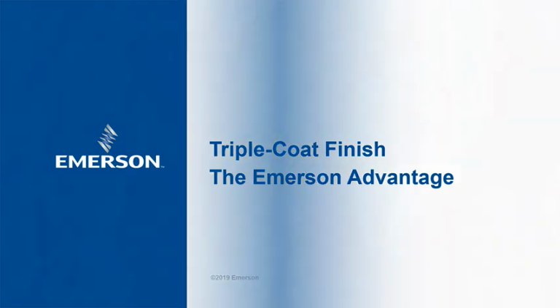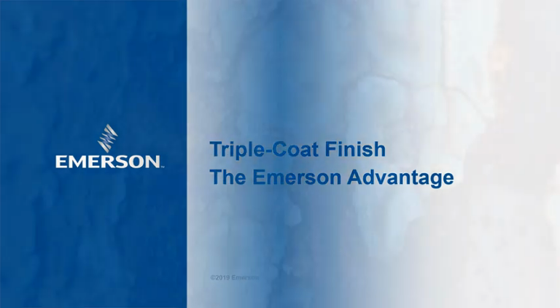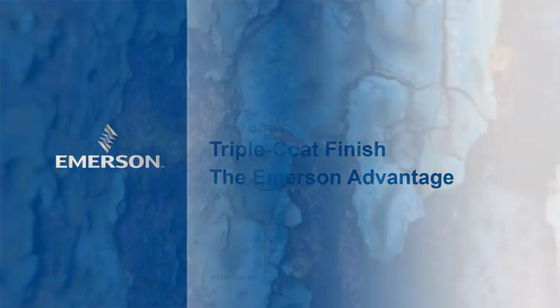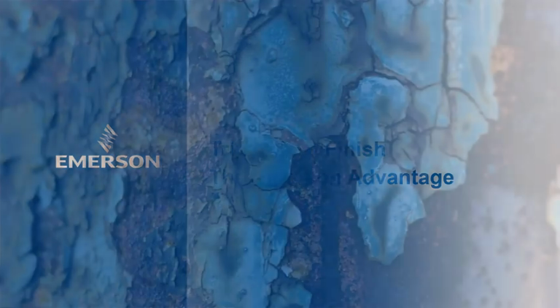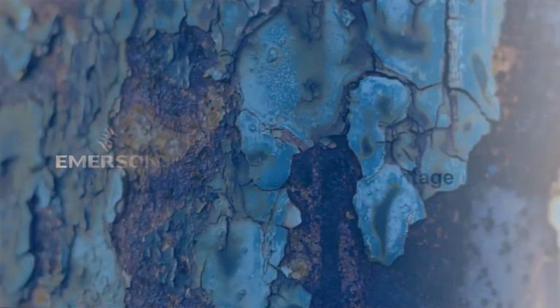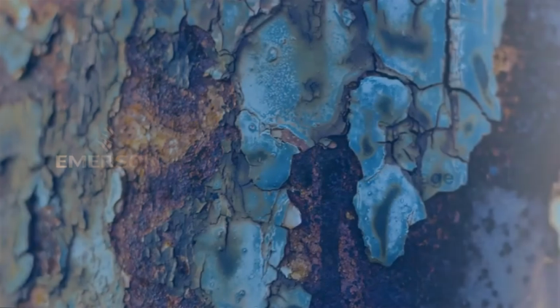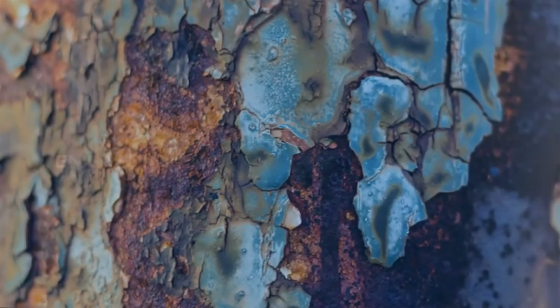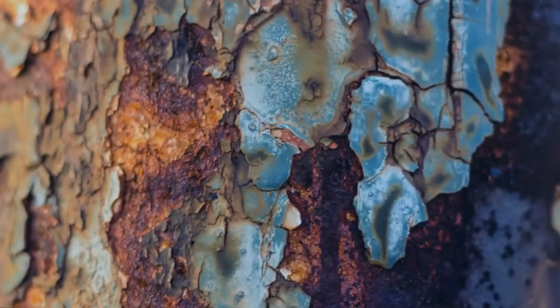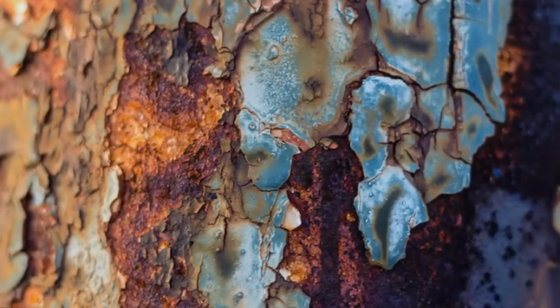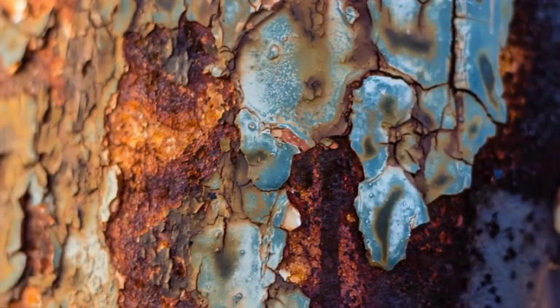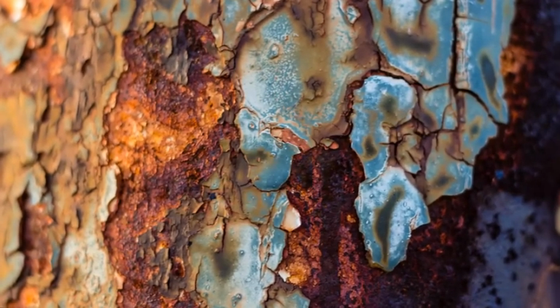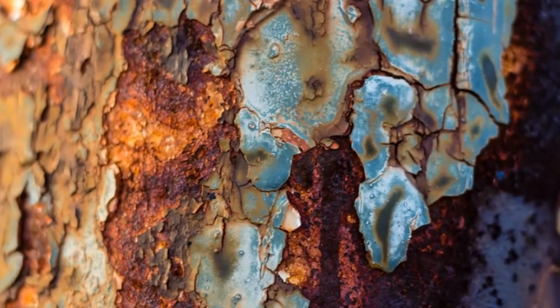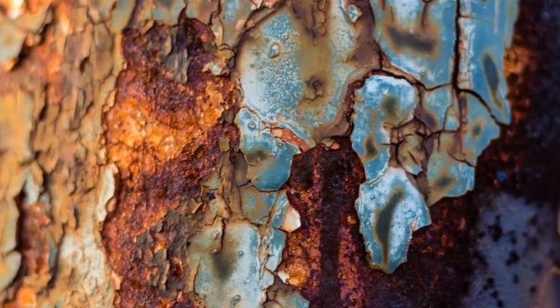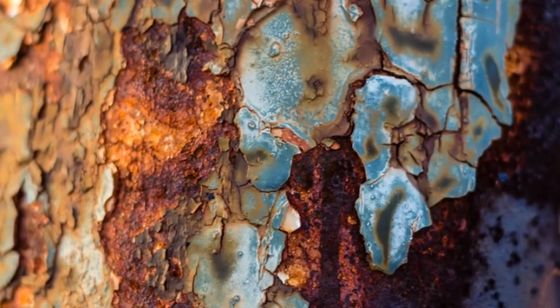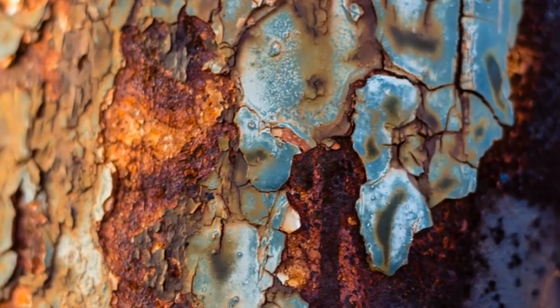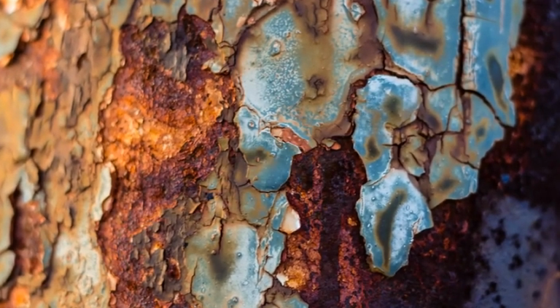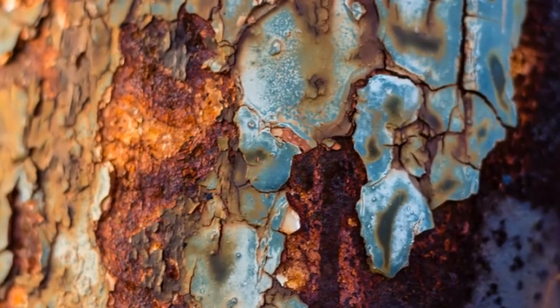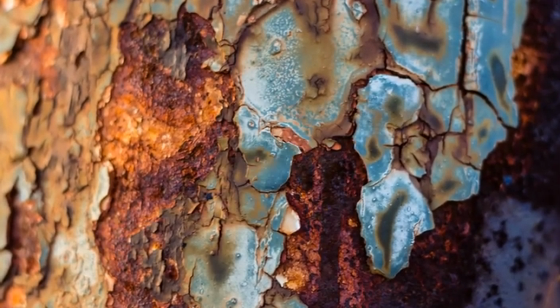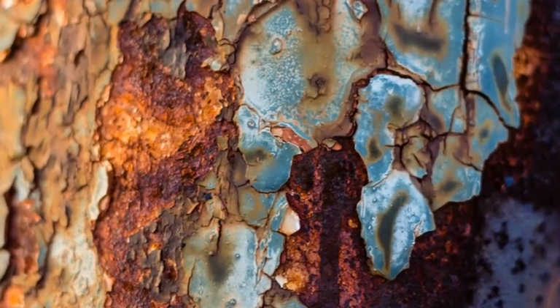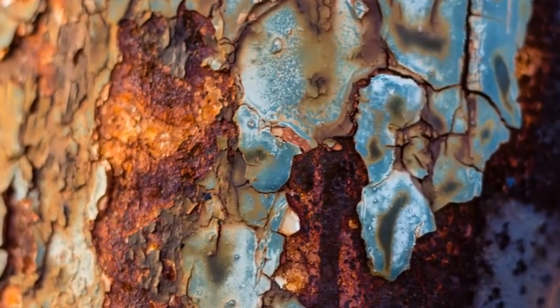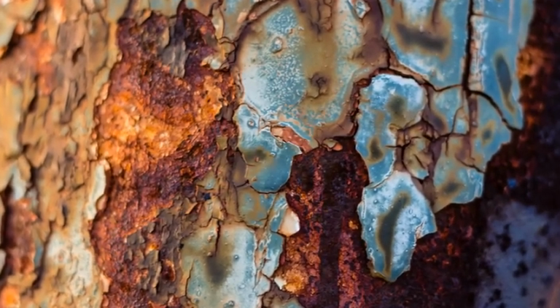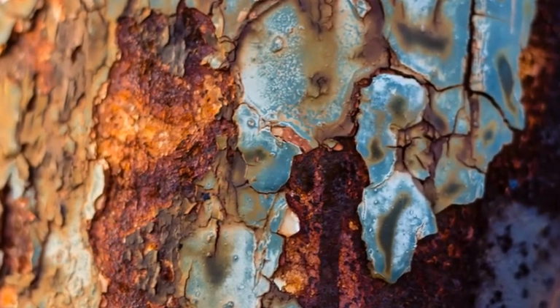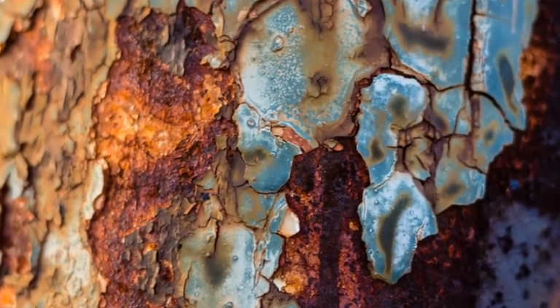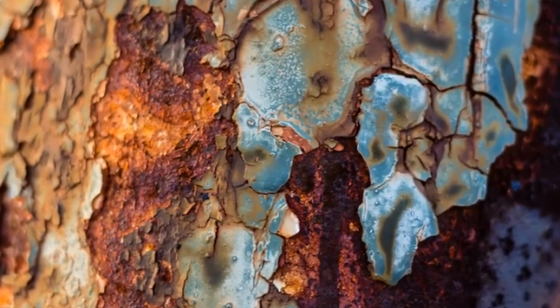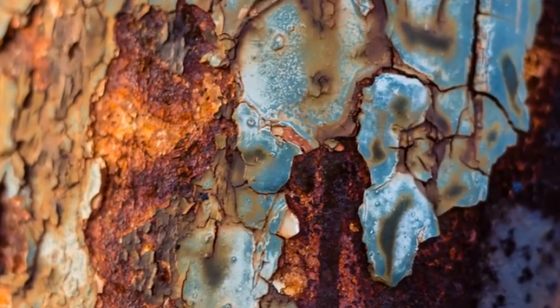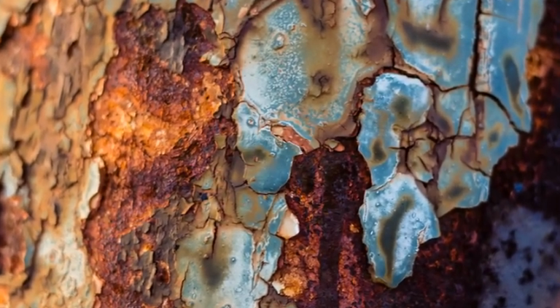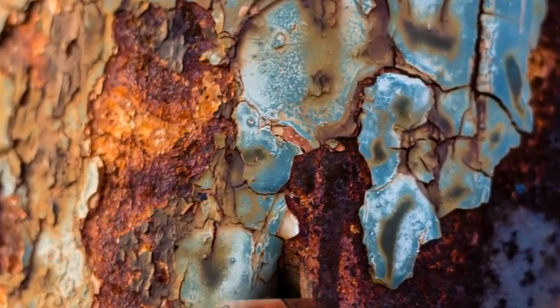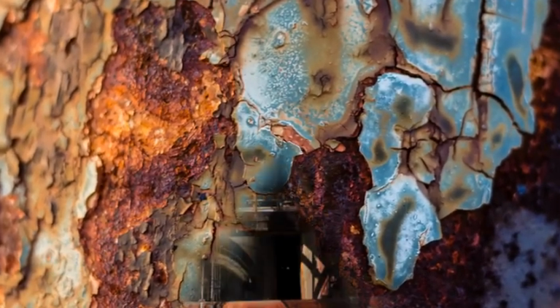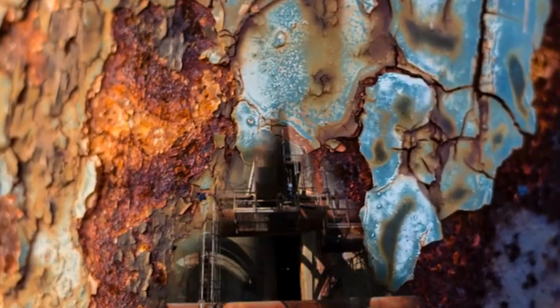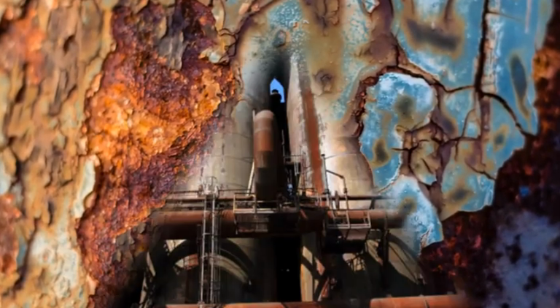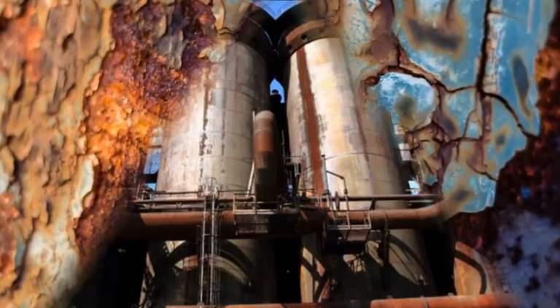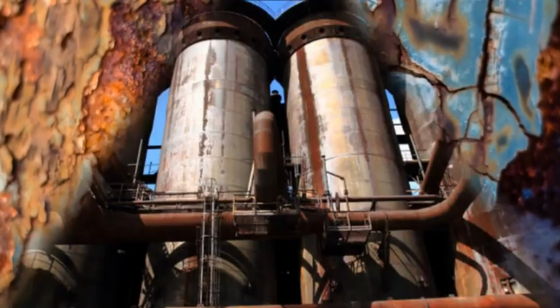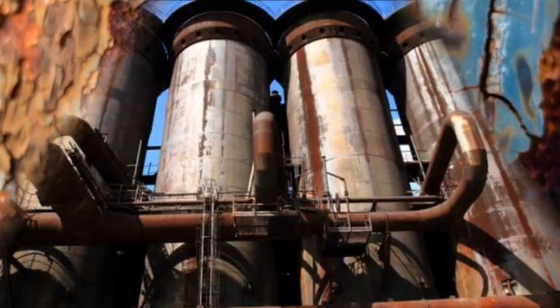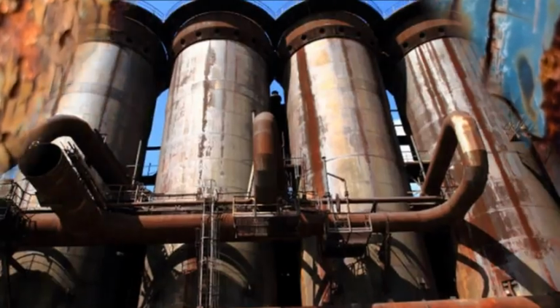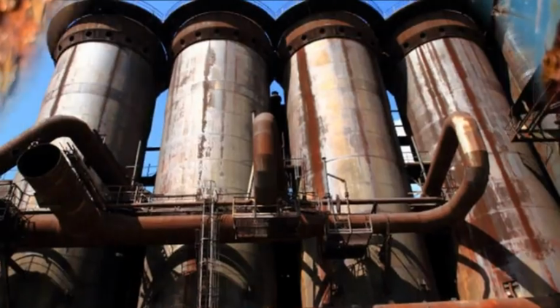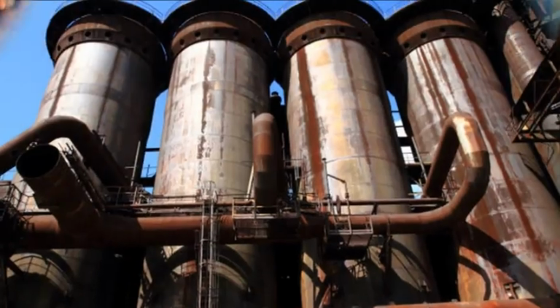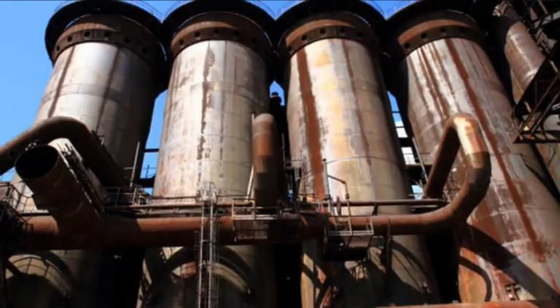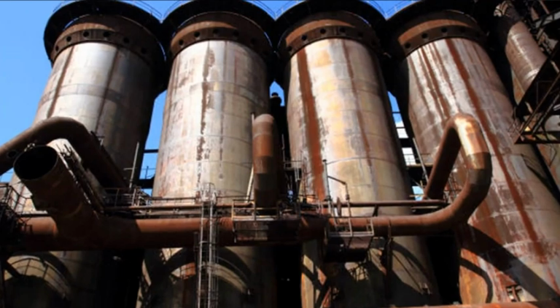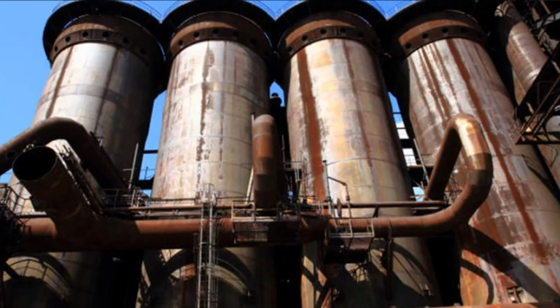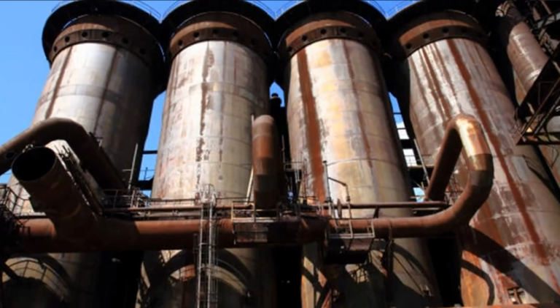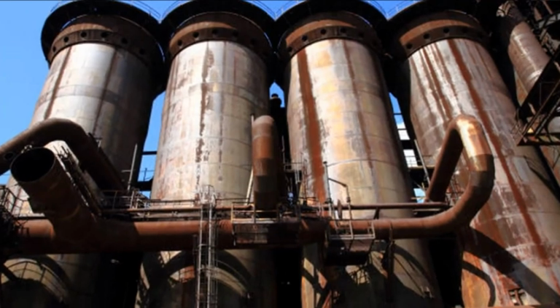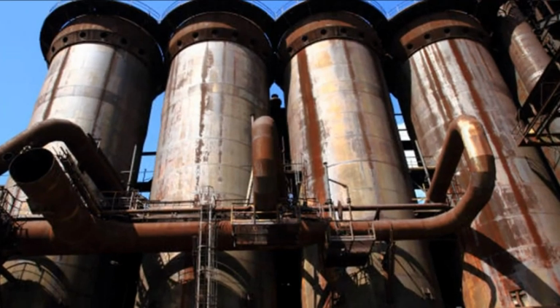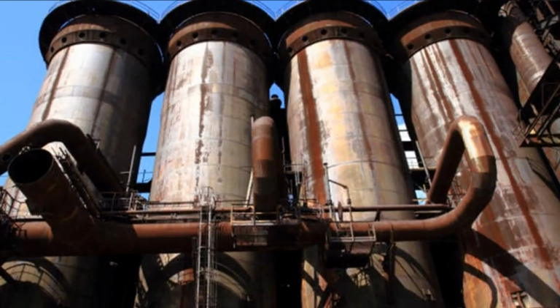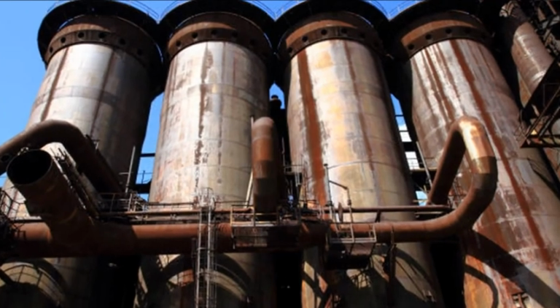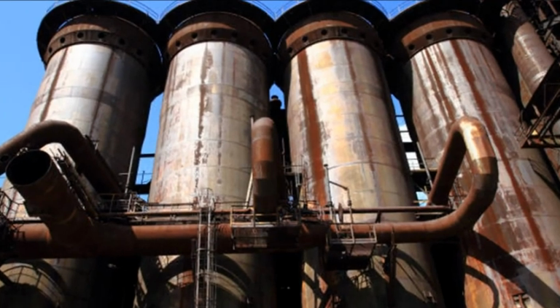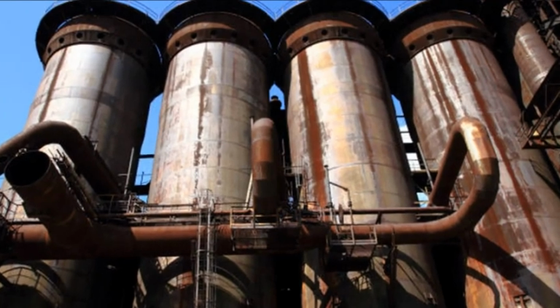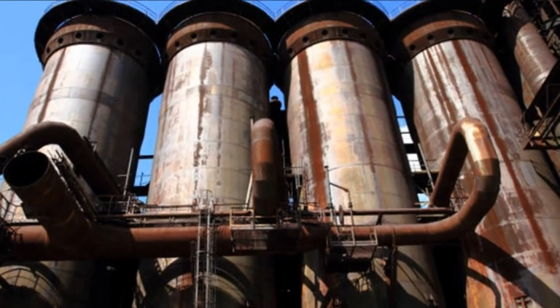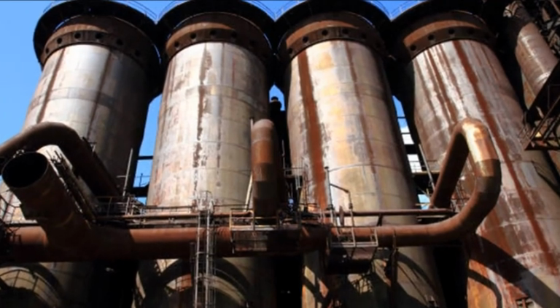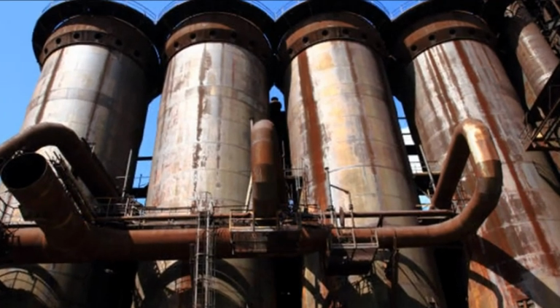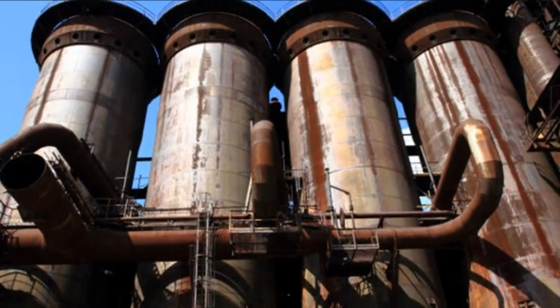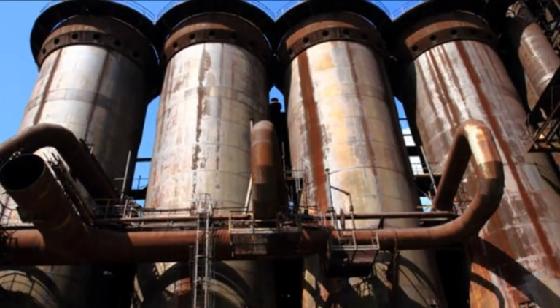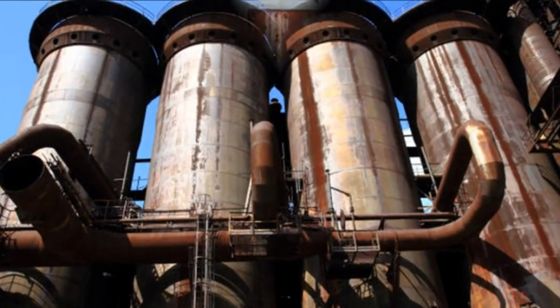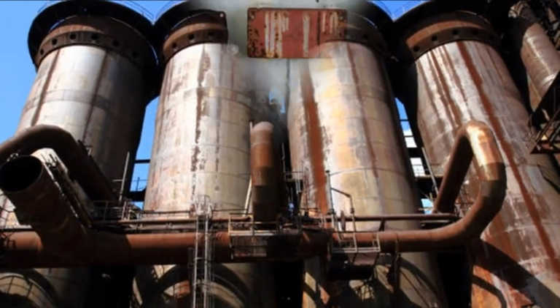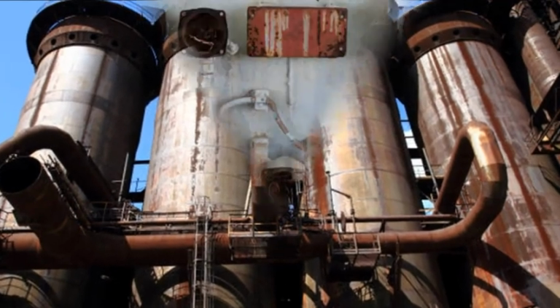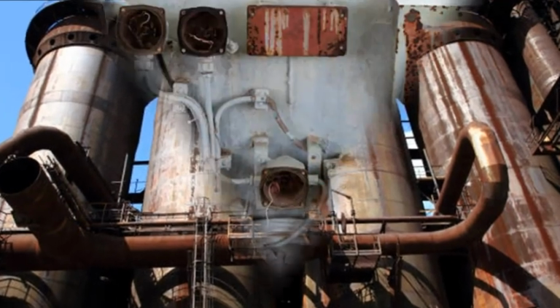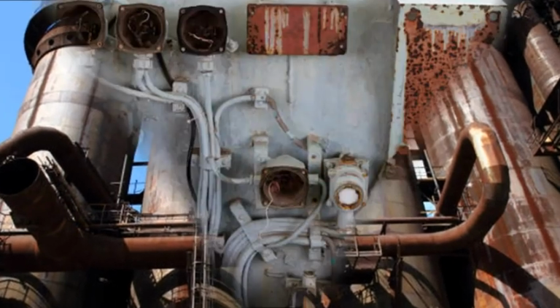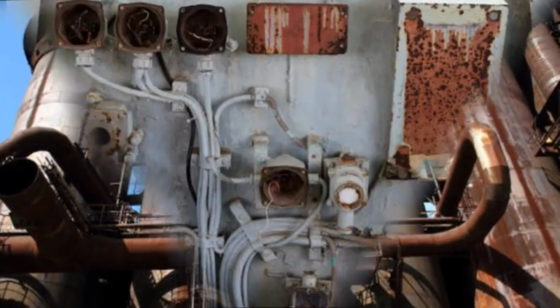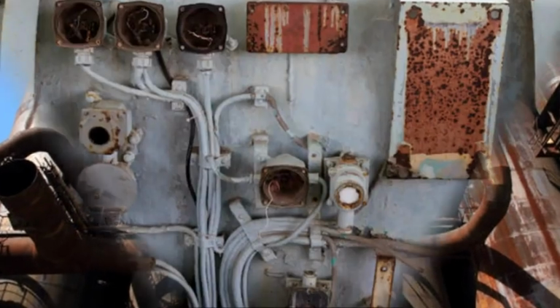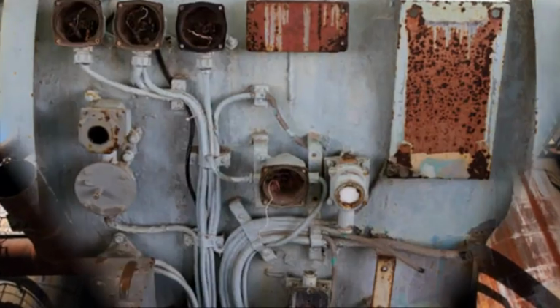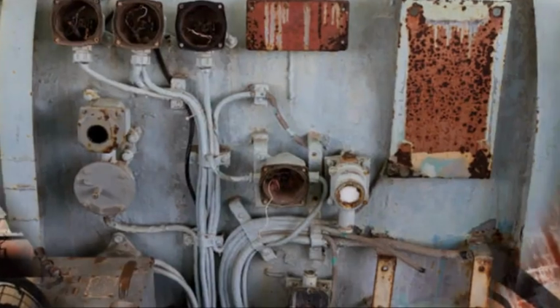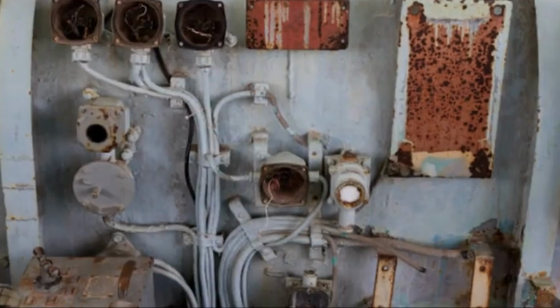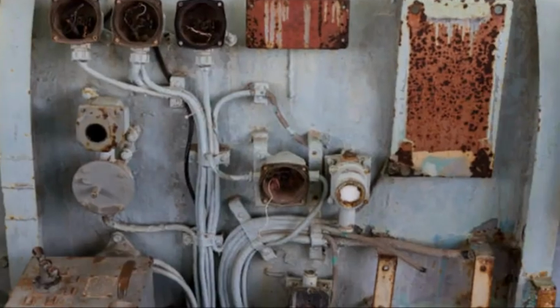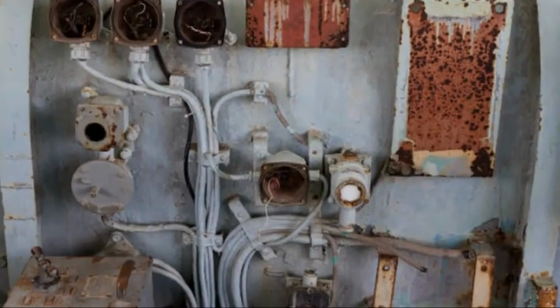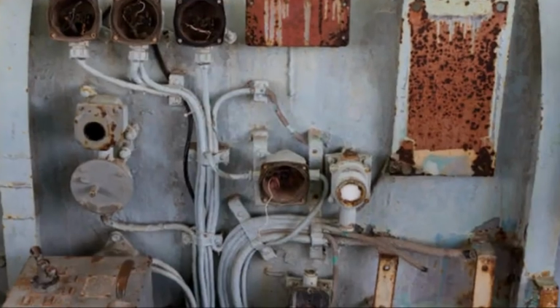Corrosion is a destructive force, one that costs $2.5 trillion worldwide annually.